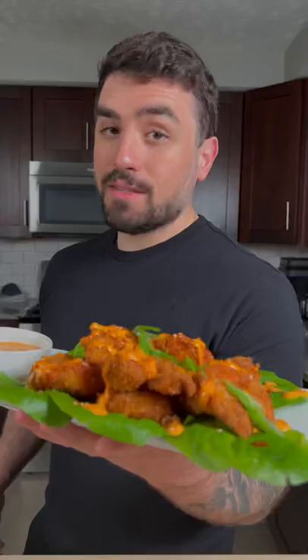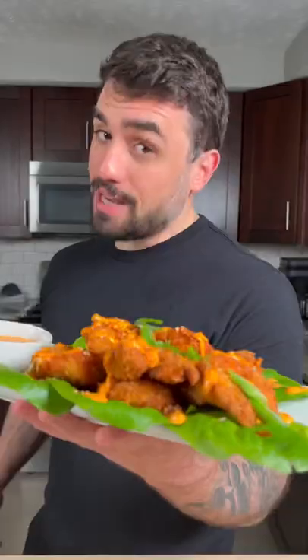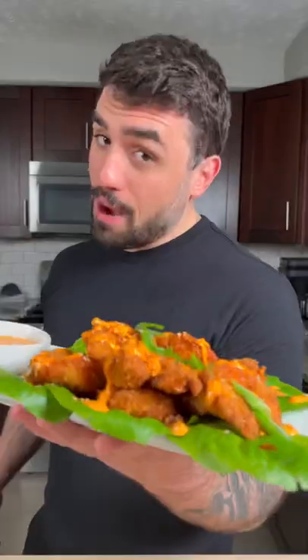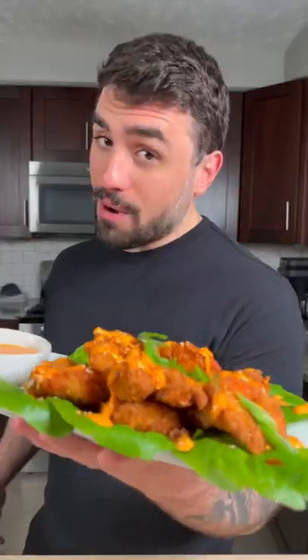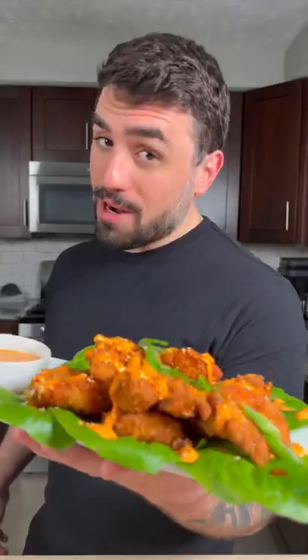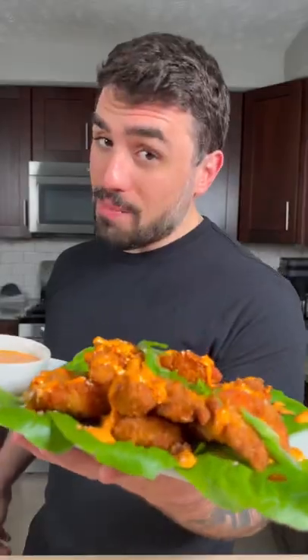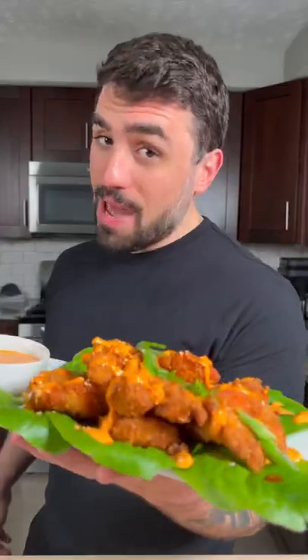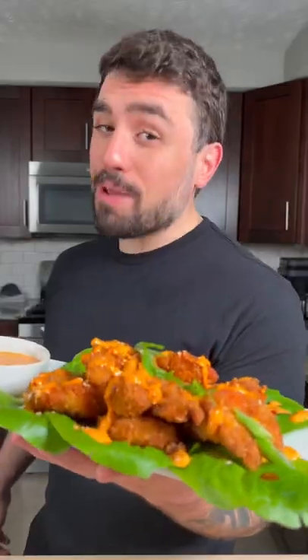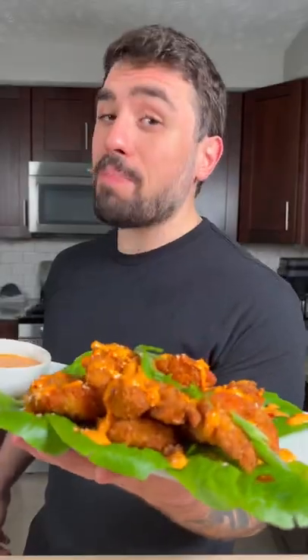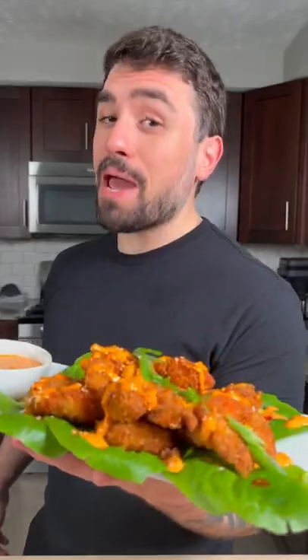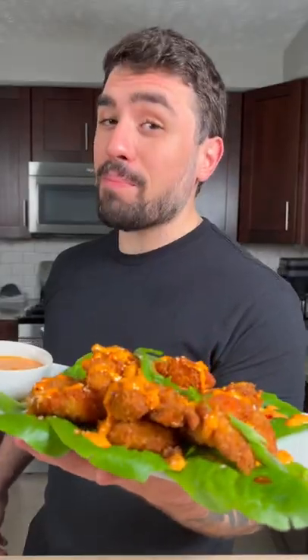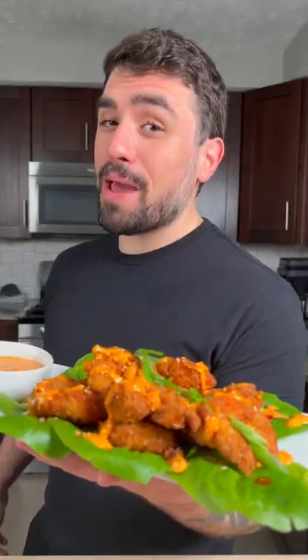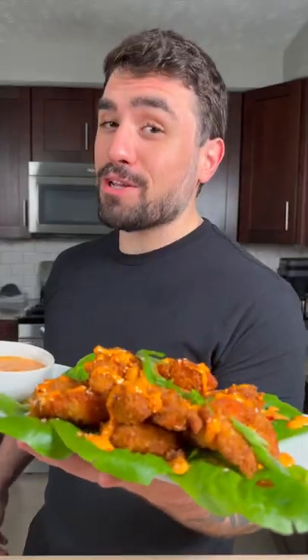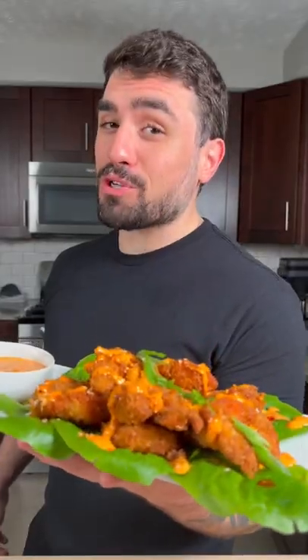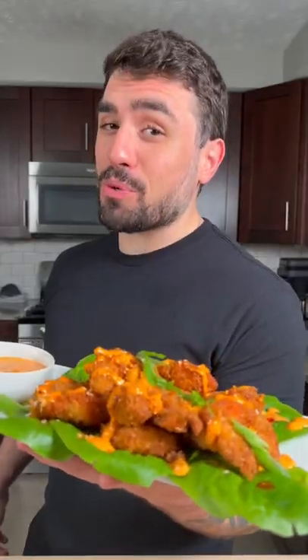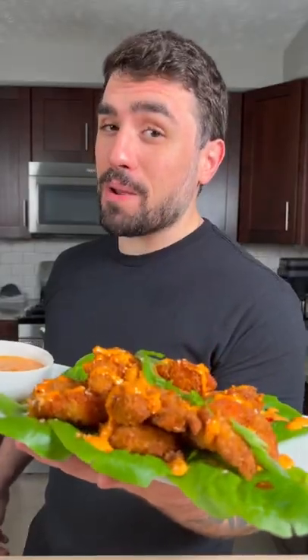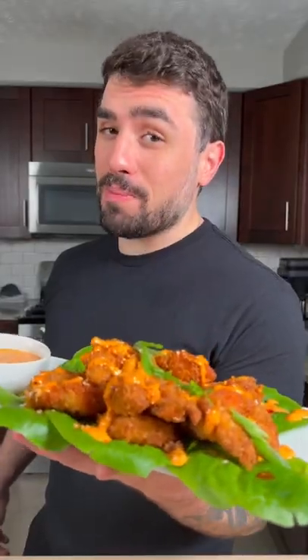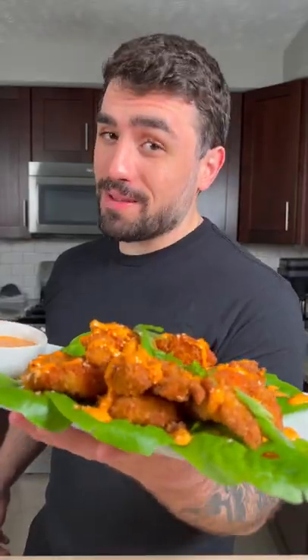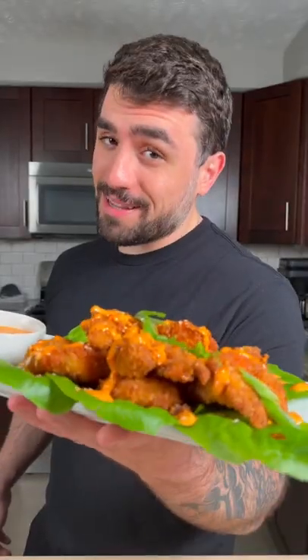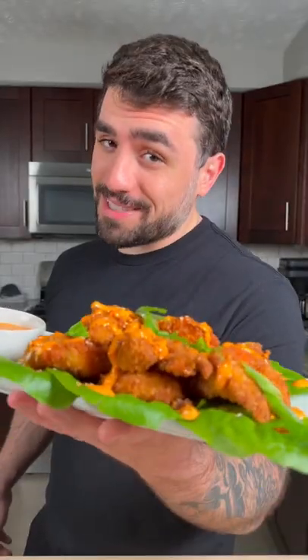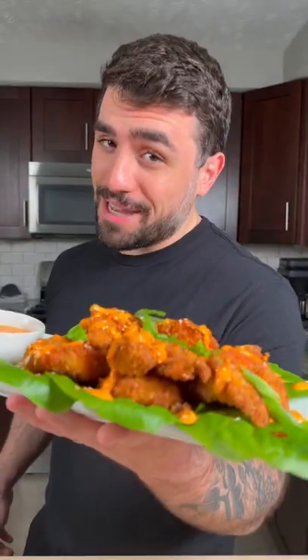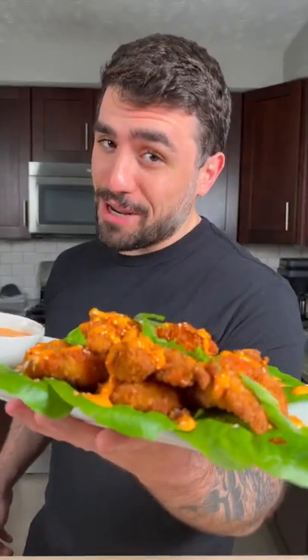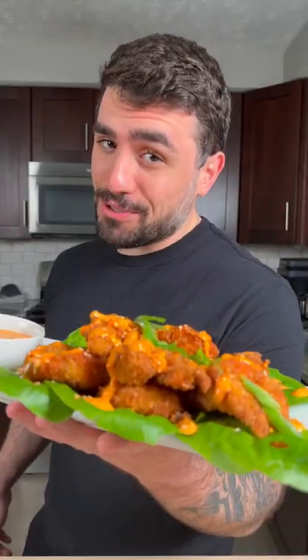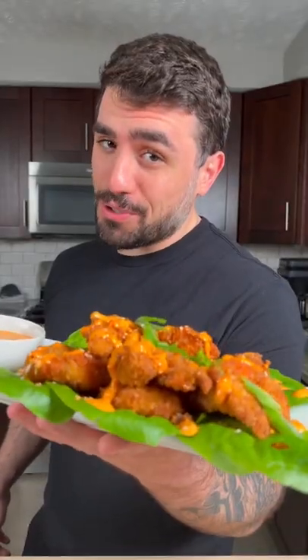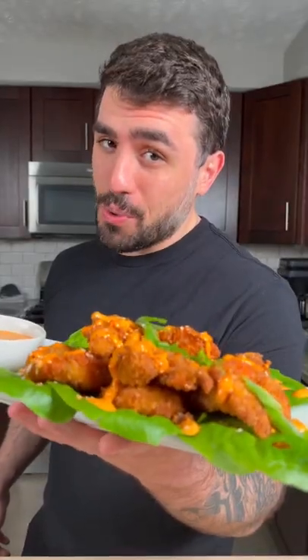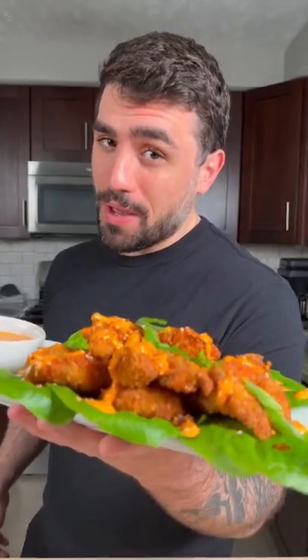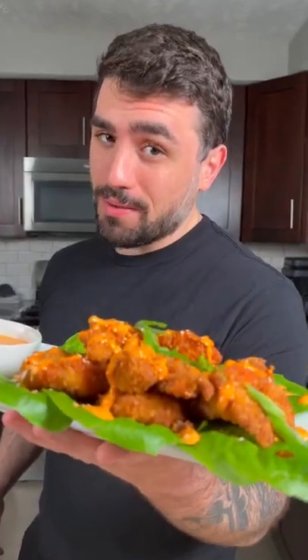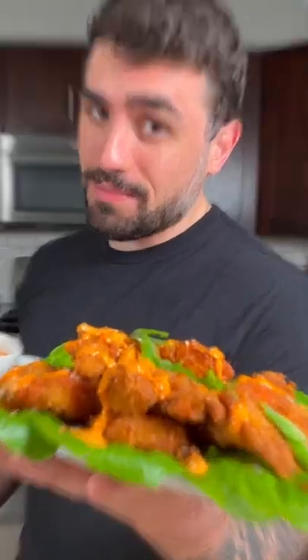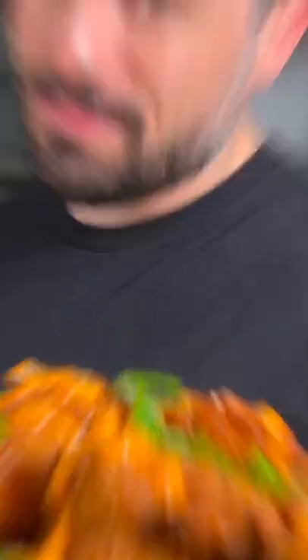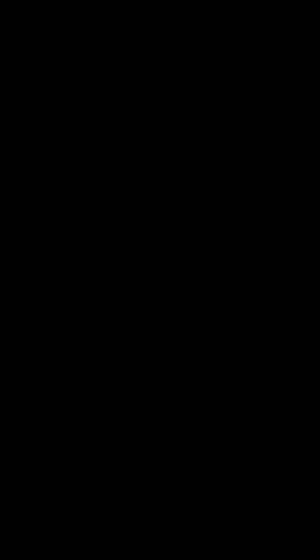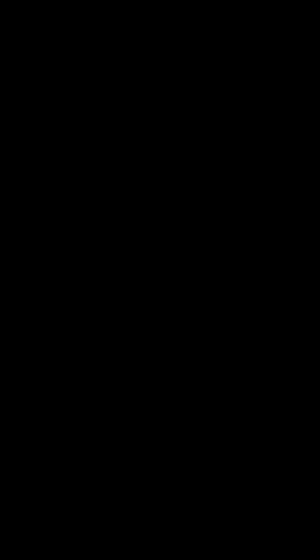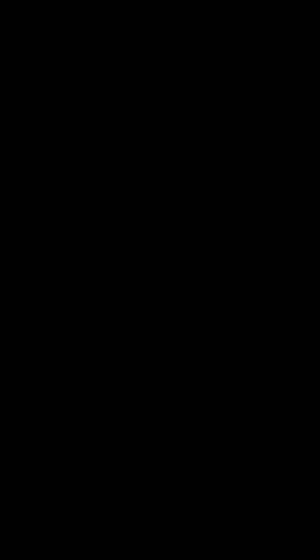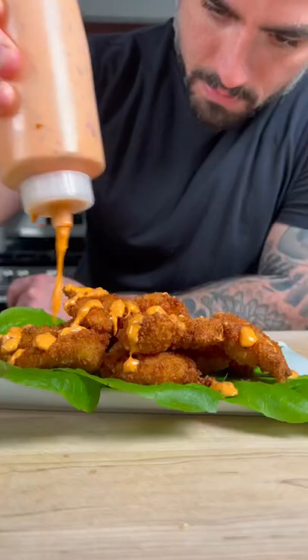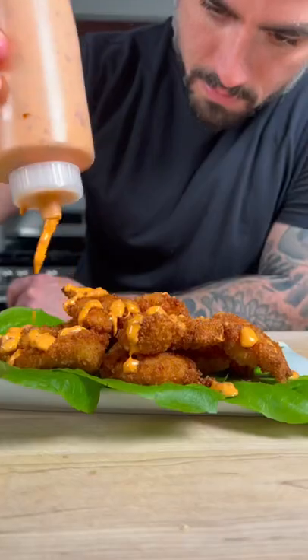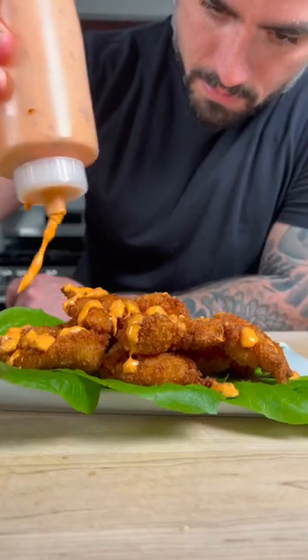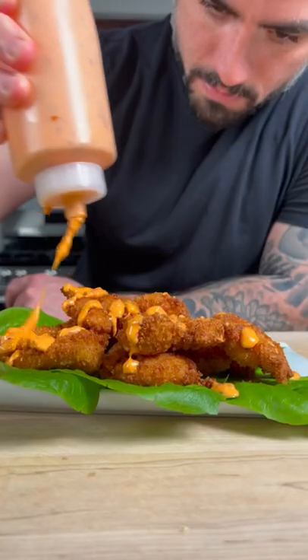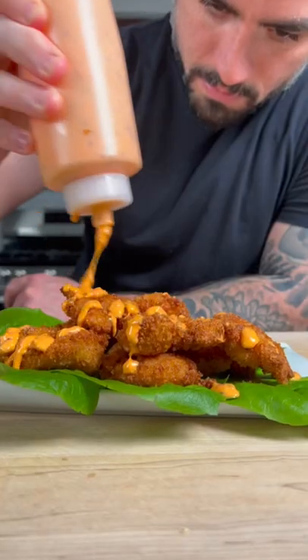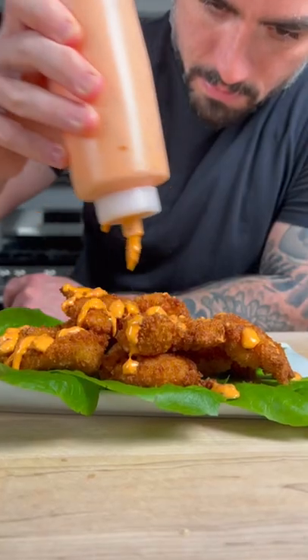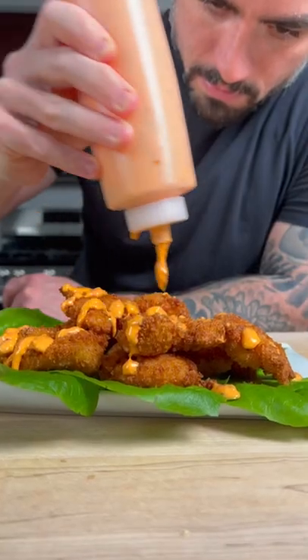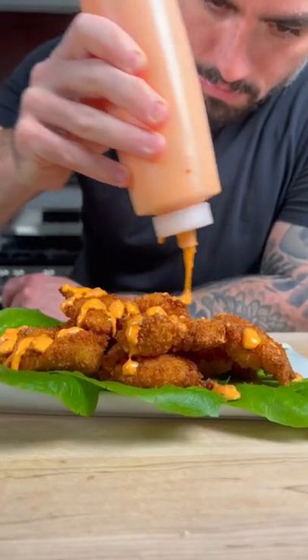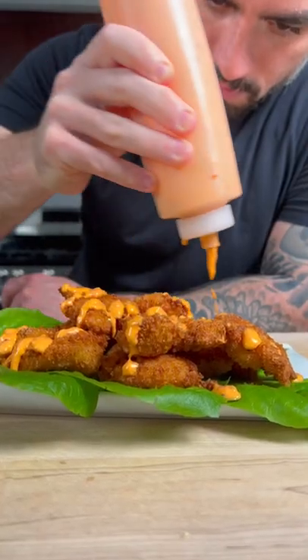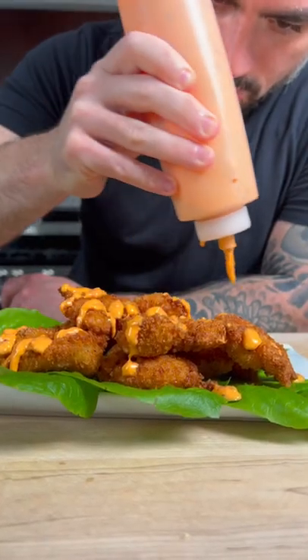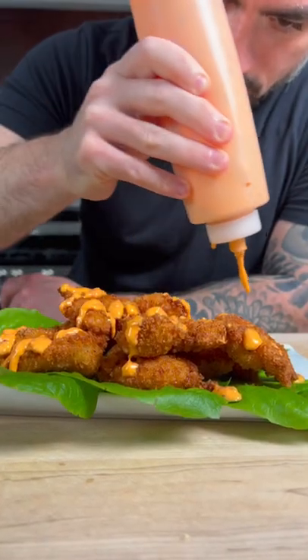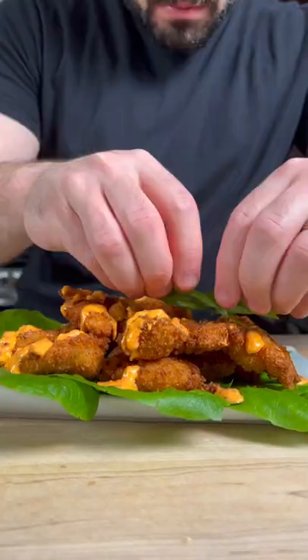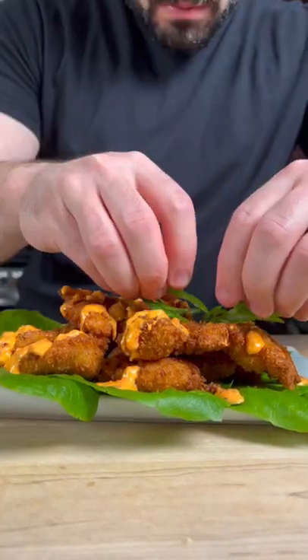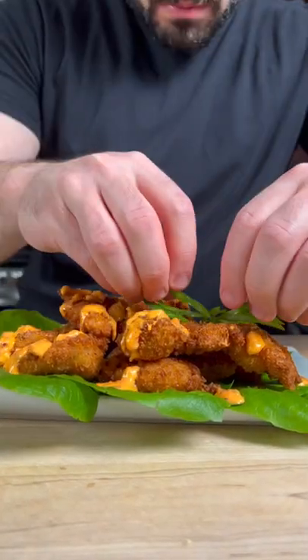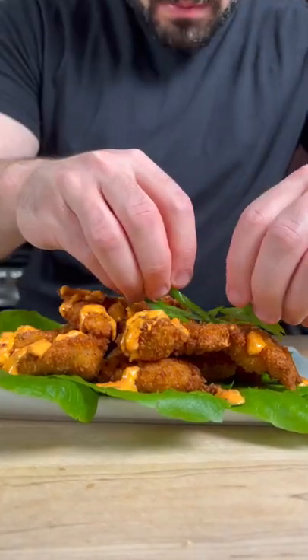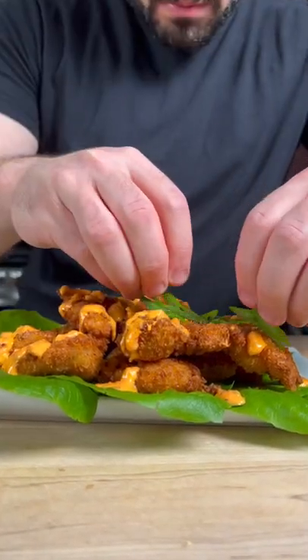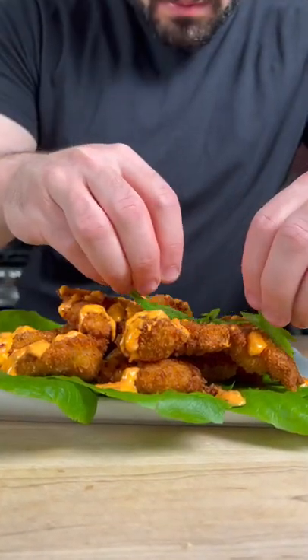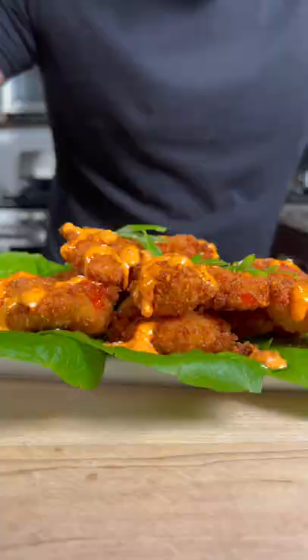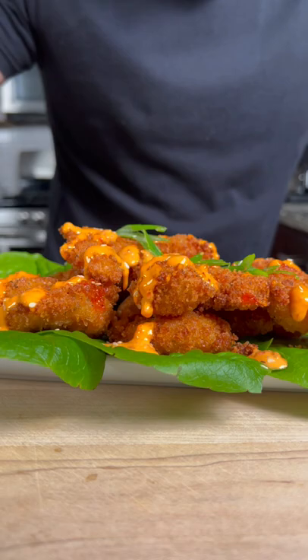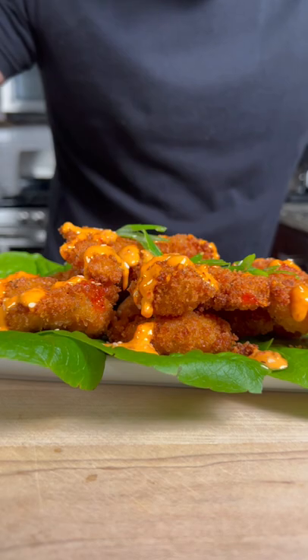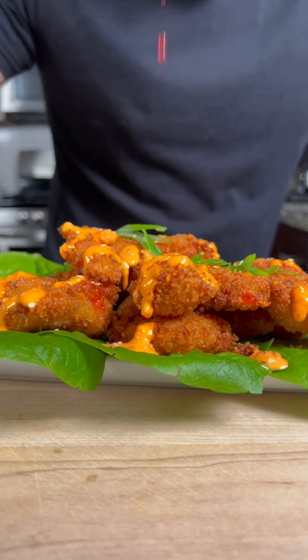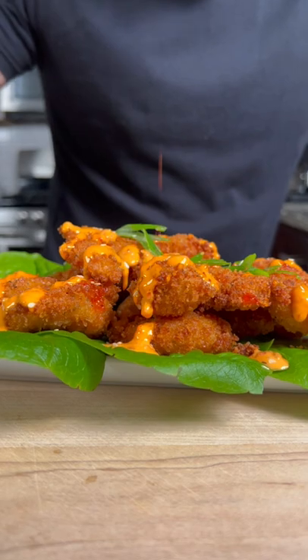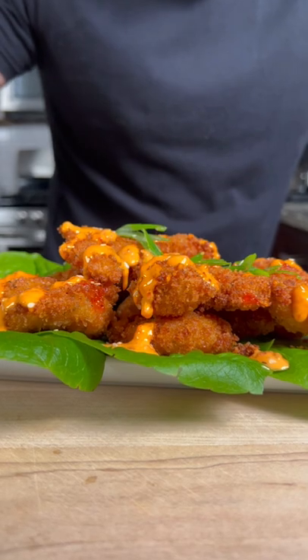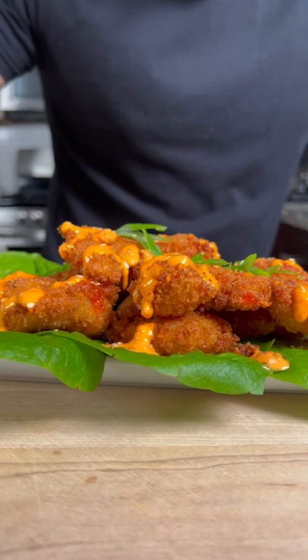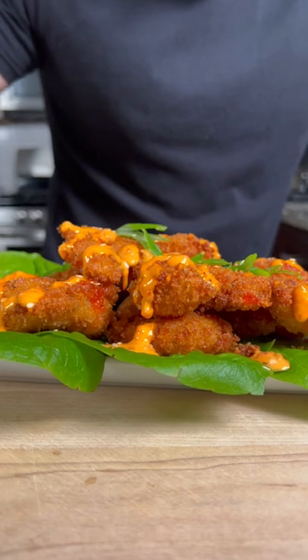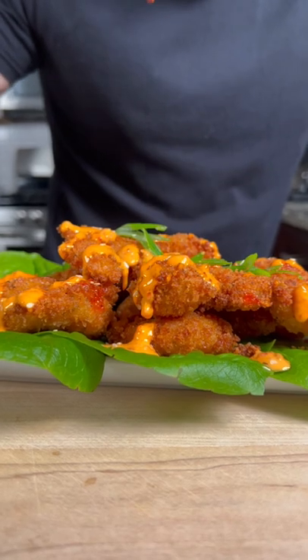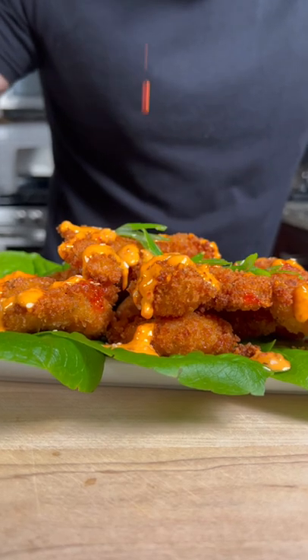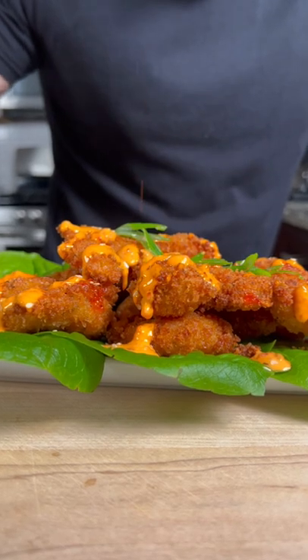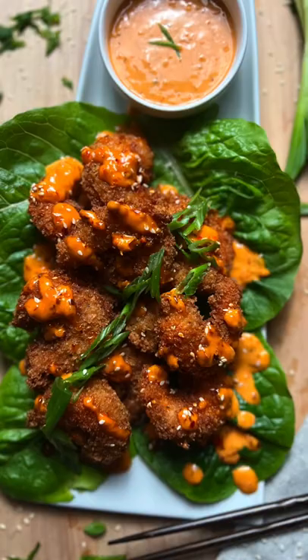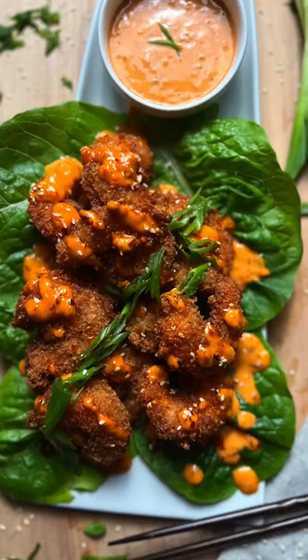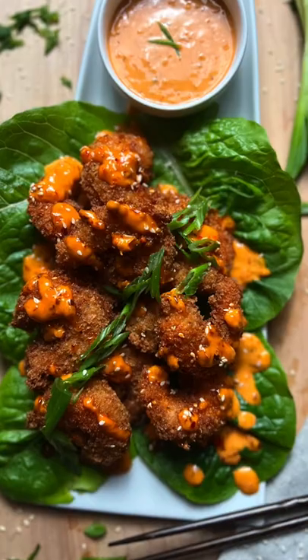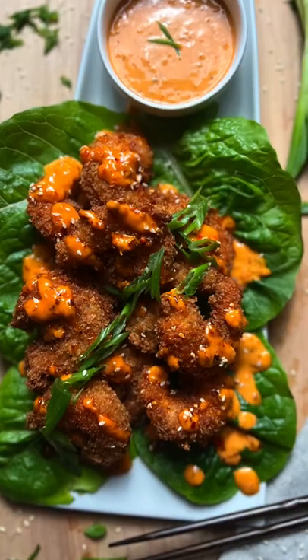Today we're going to make bang bang shrimp. Let's get into it. This bang bang shrimp is going to take your appetizer game to the next level.